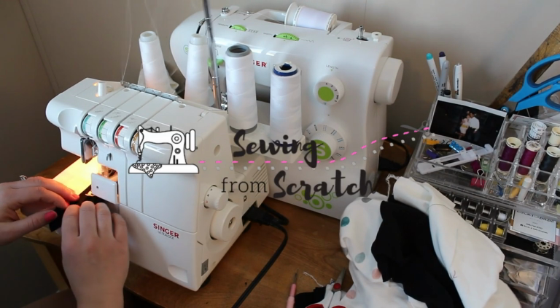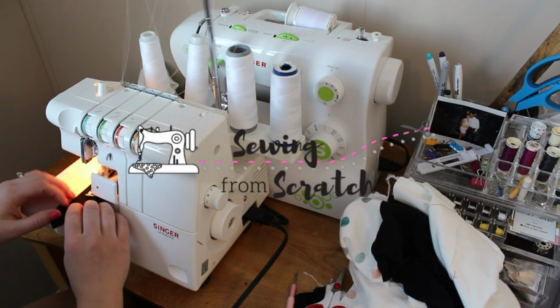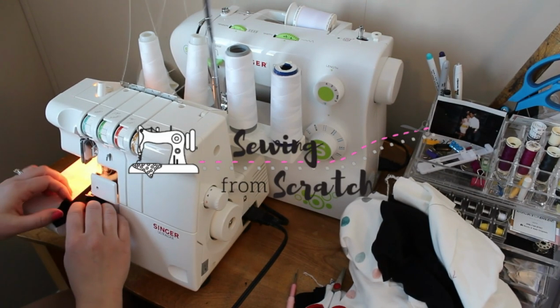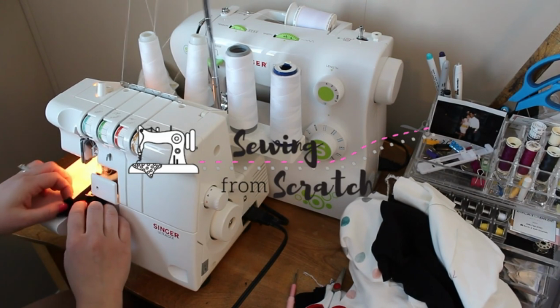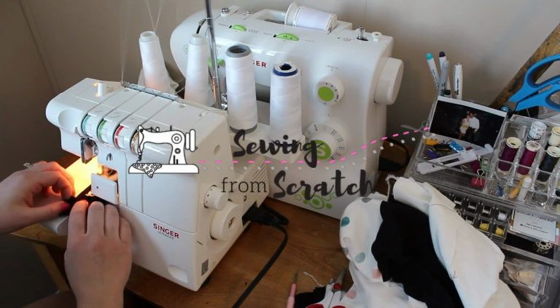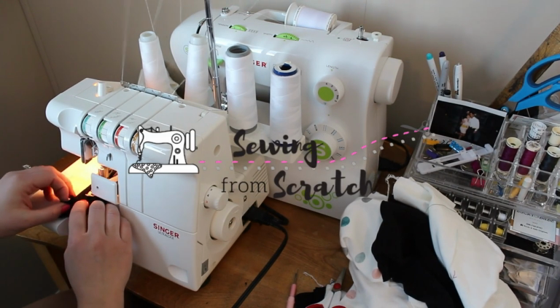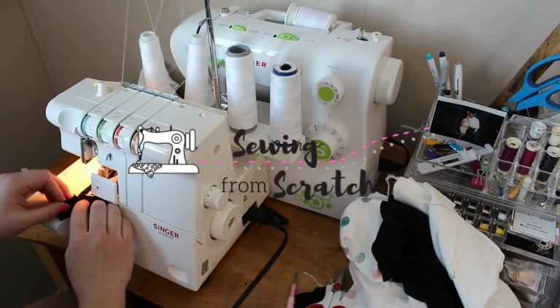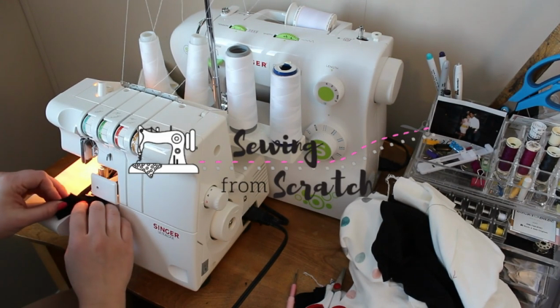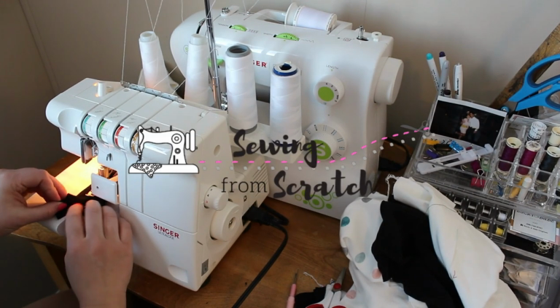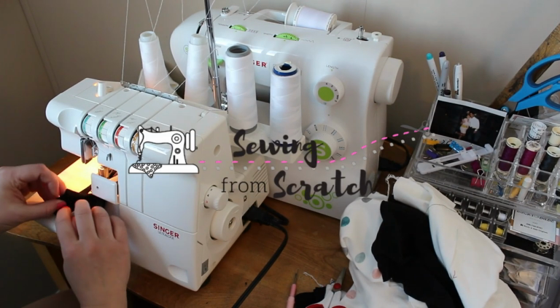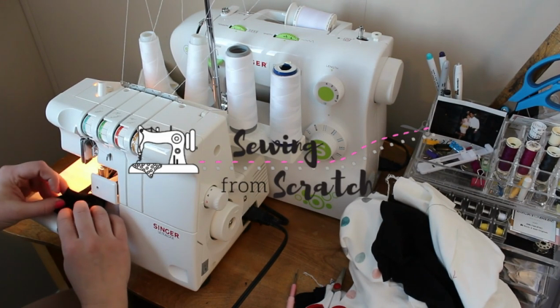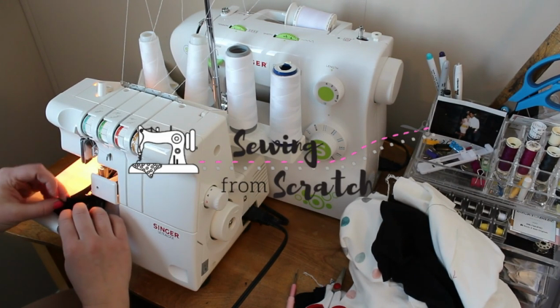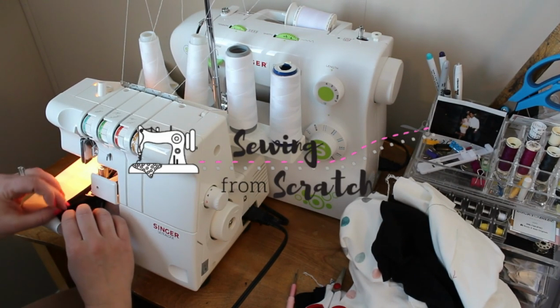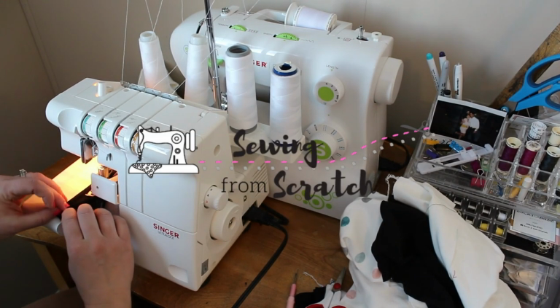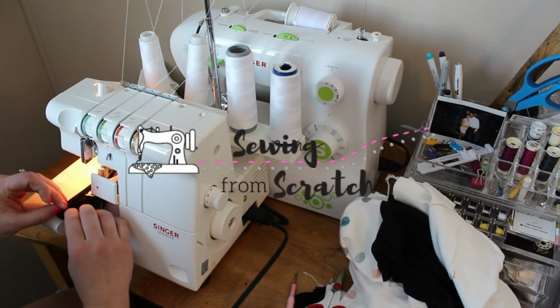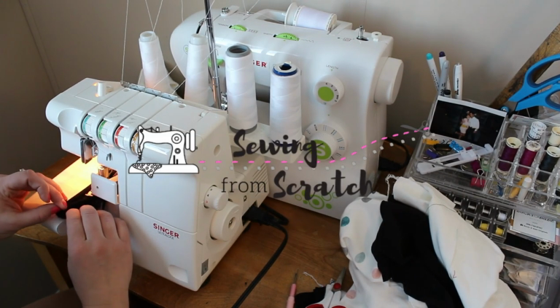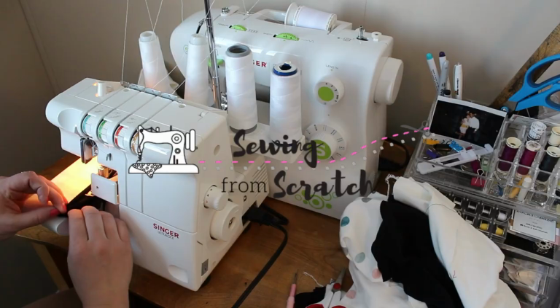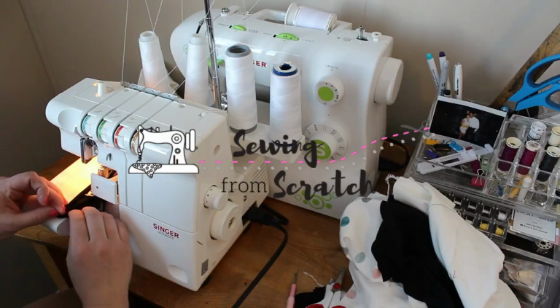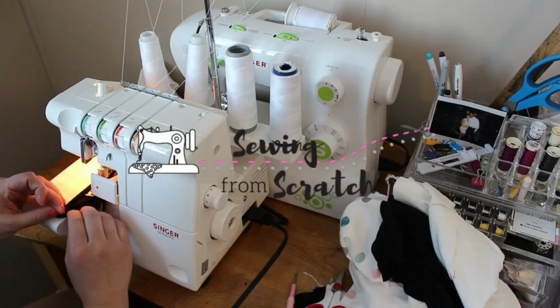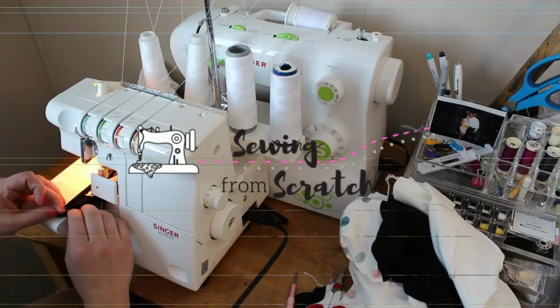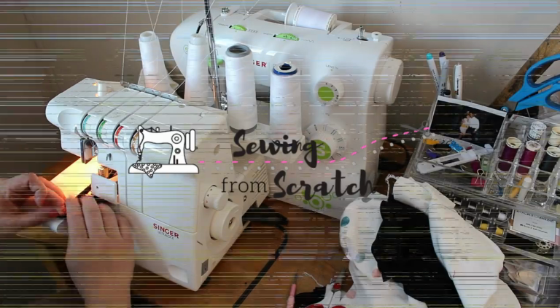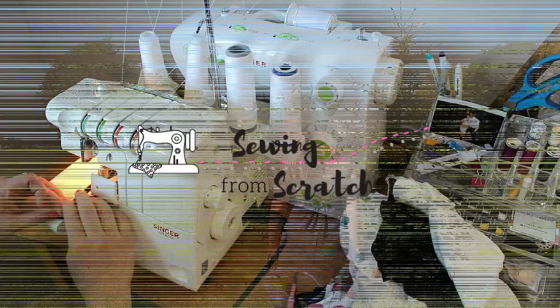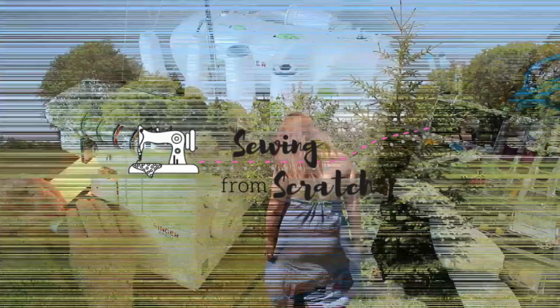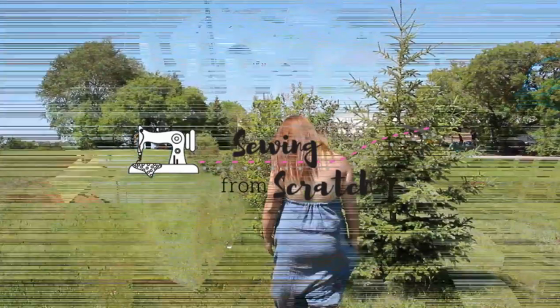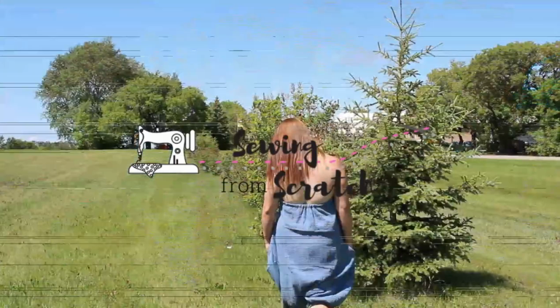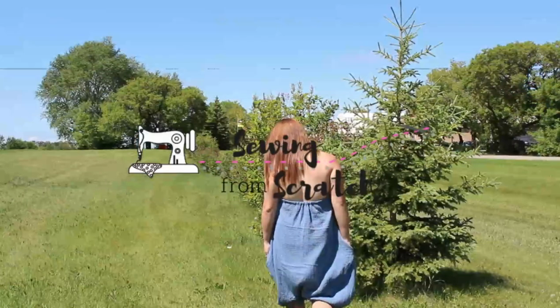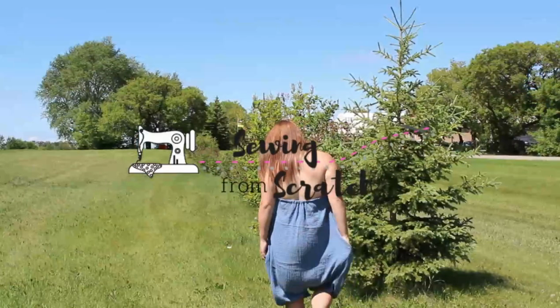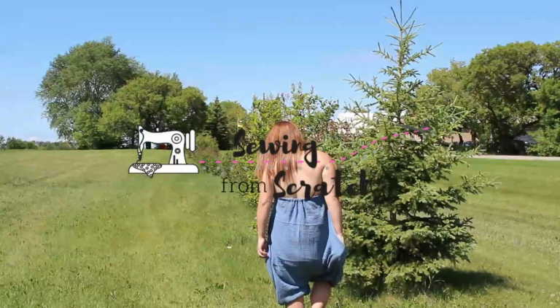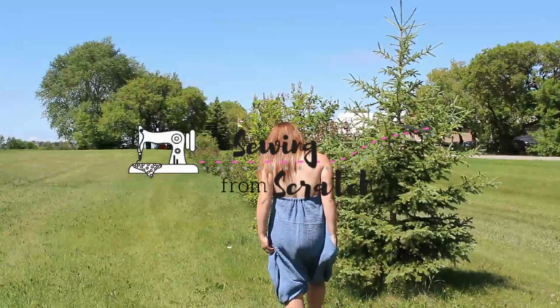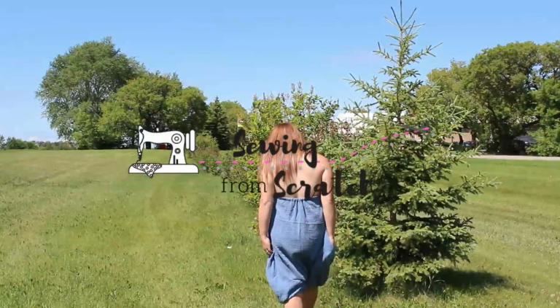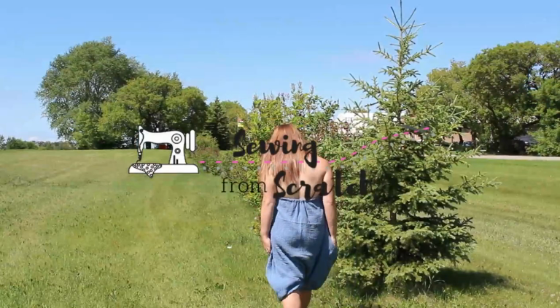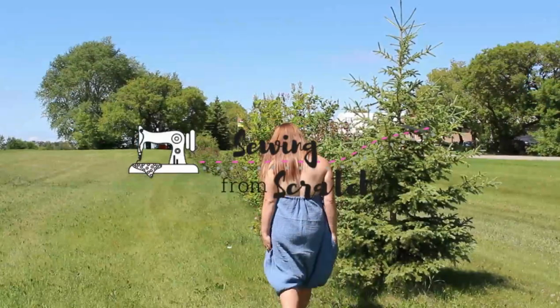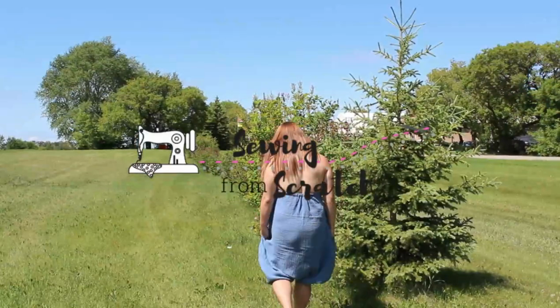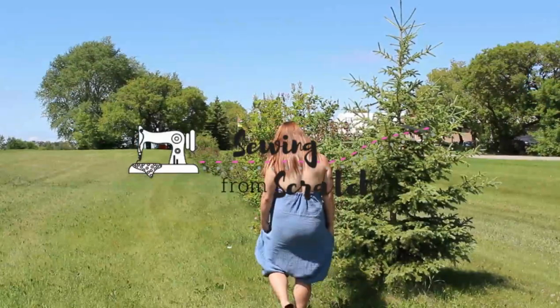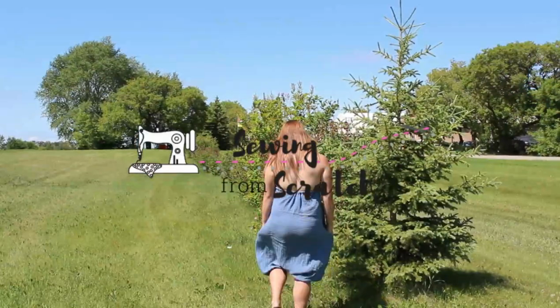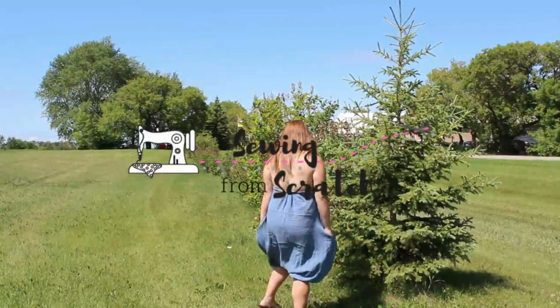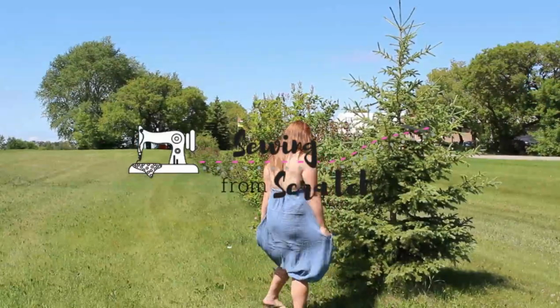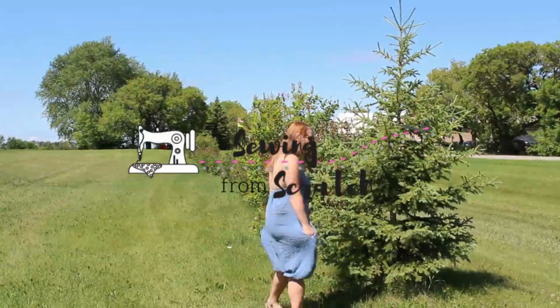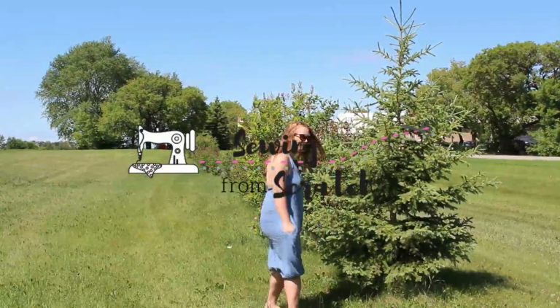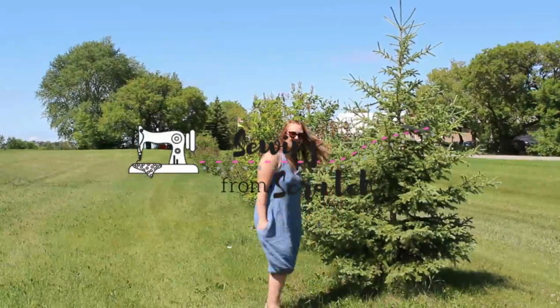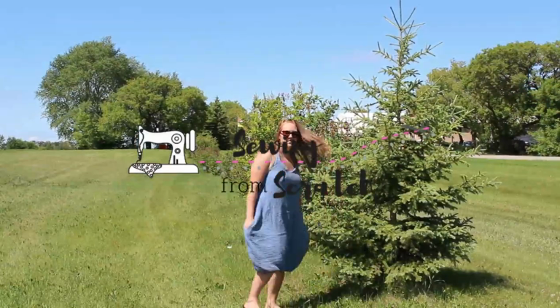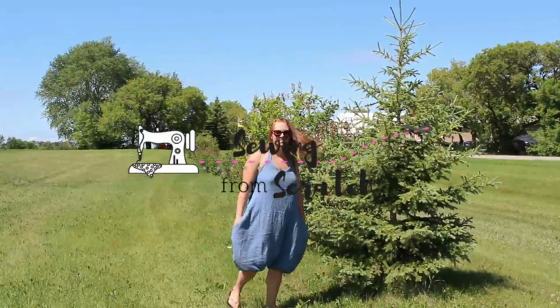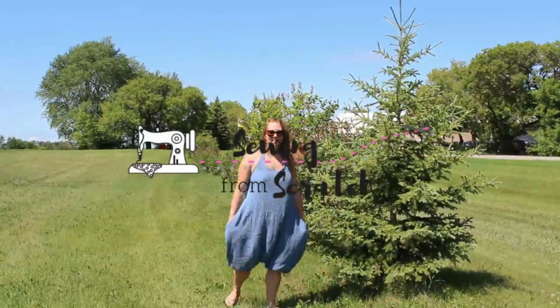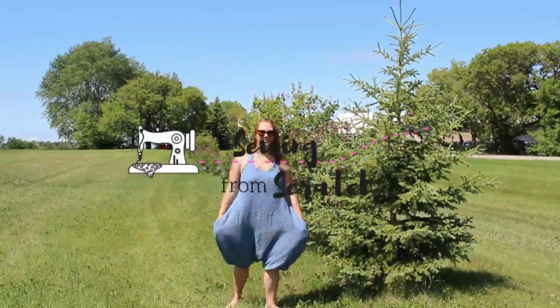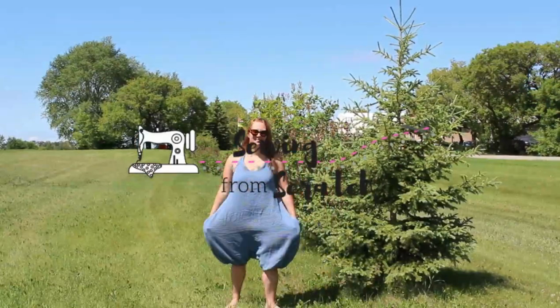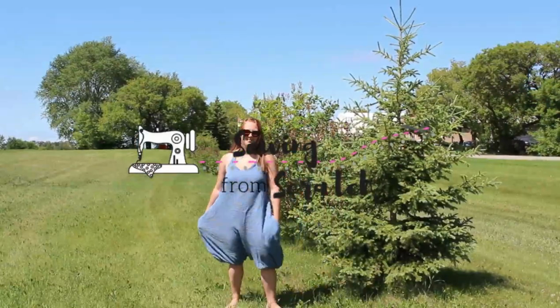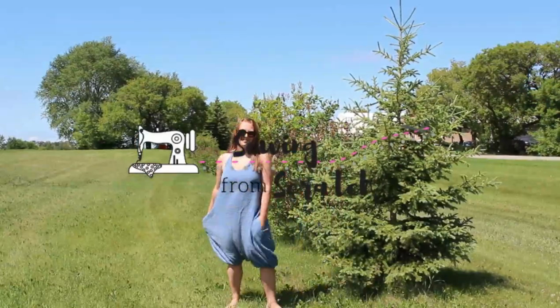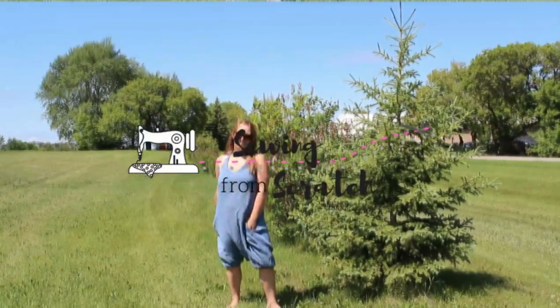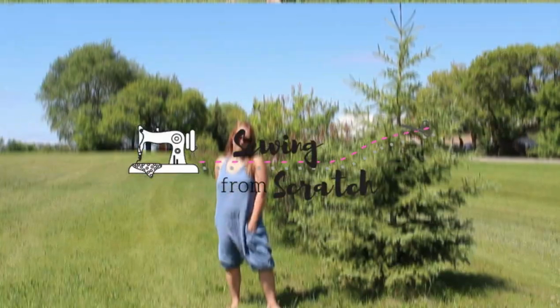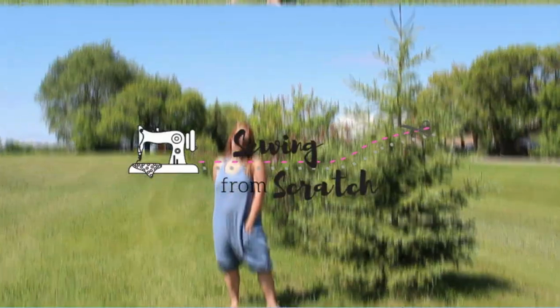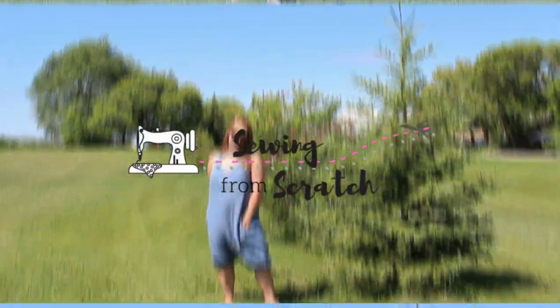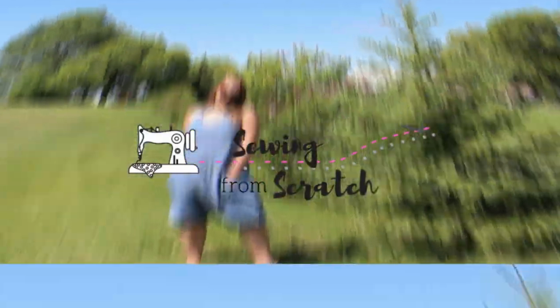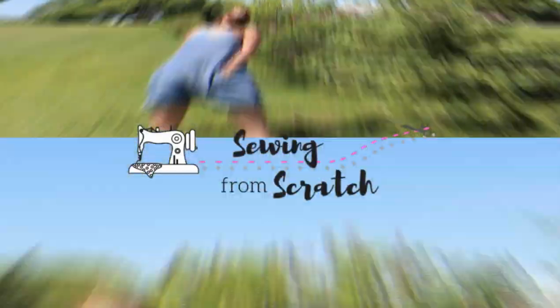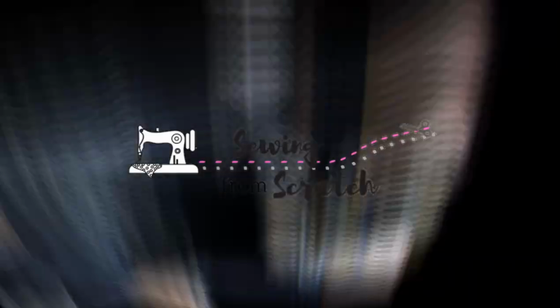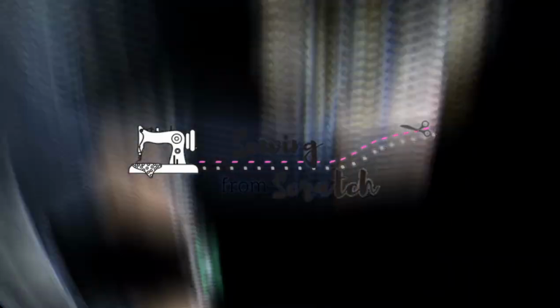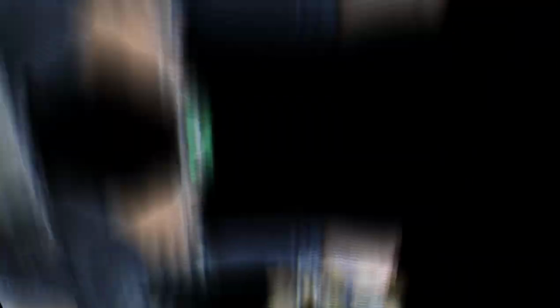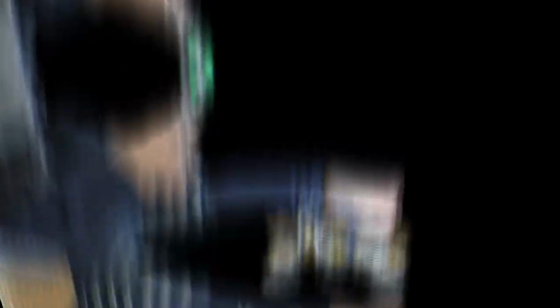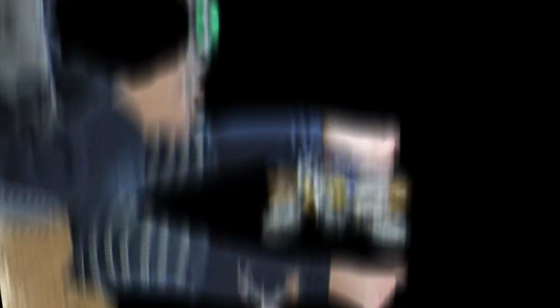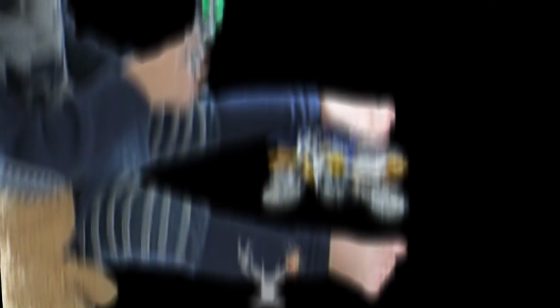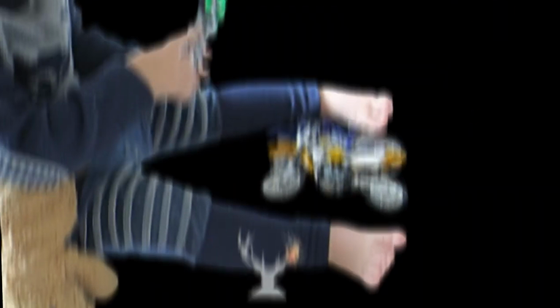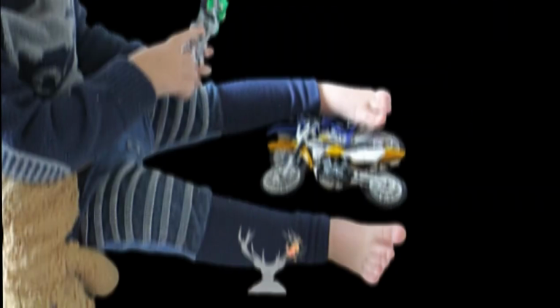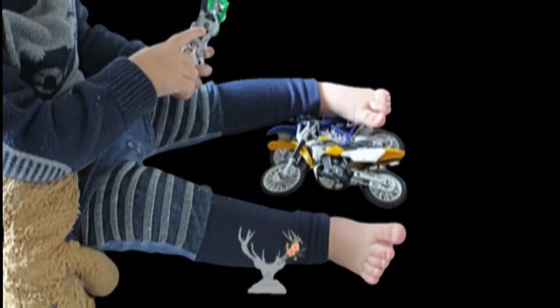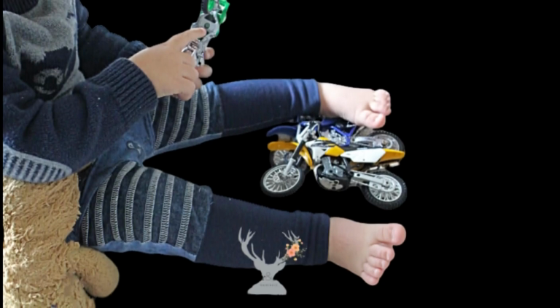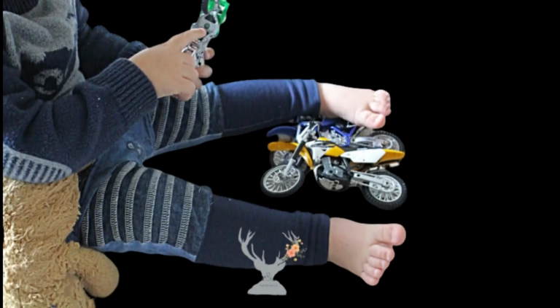Hey and welcome back to Sewing from Scratch. For today's video I am going to show you how to make a pin tuck panel on your serger.